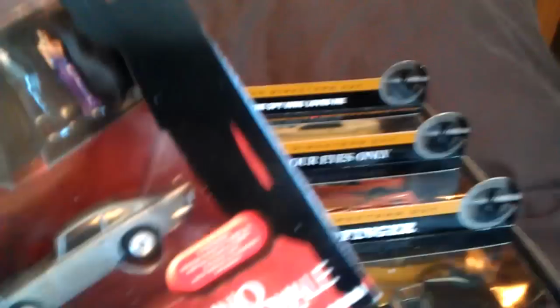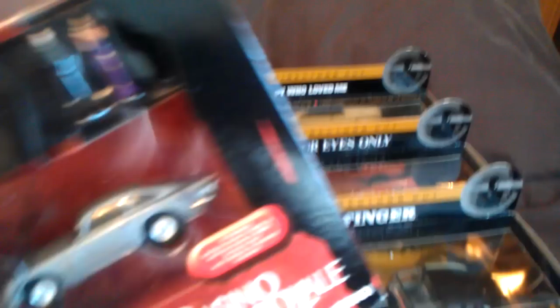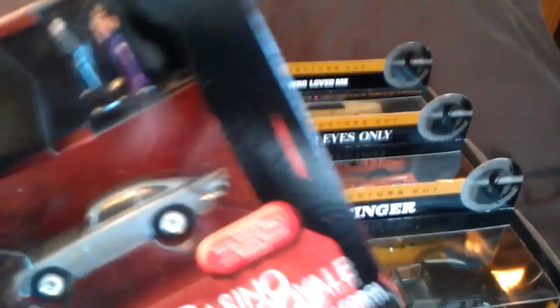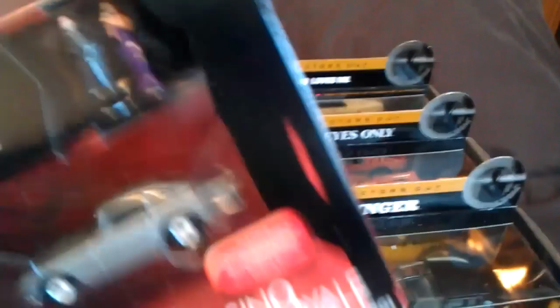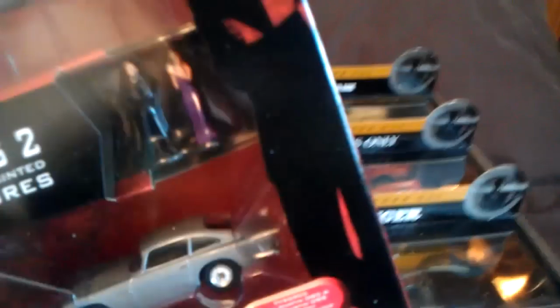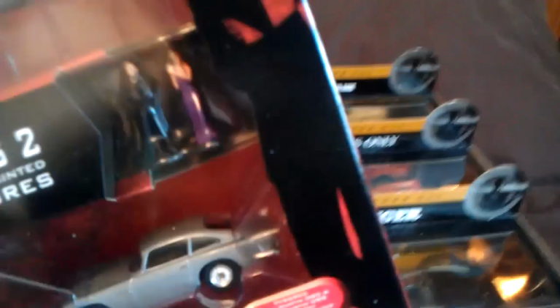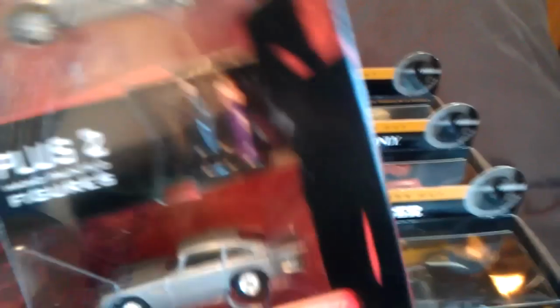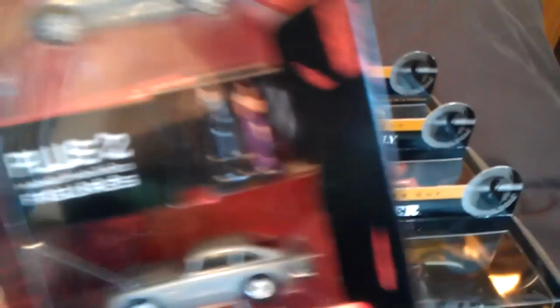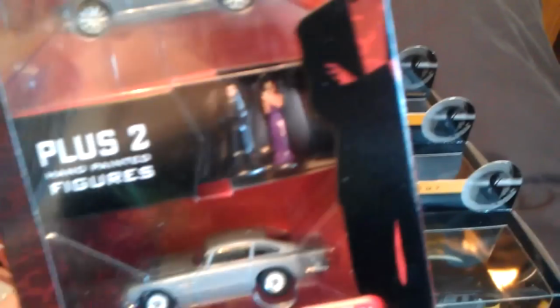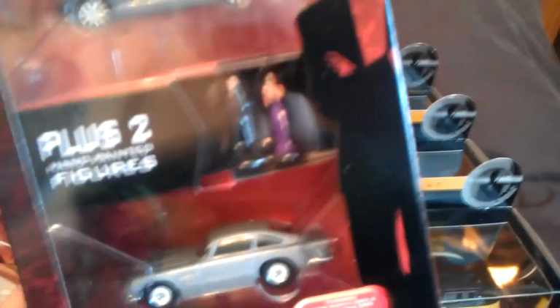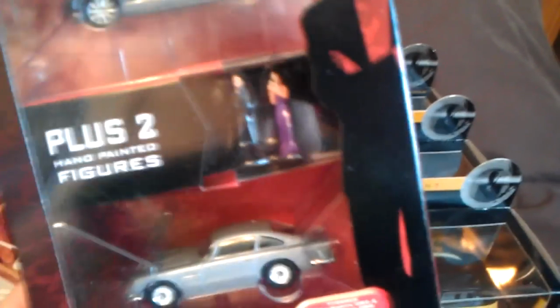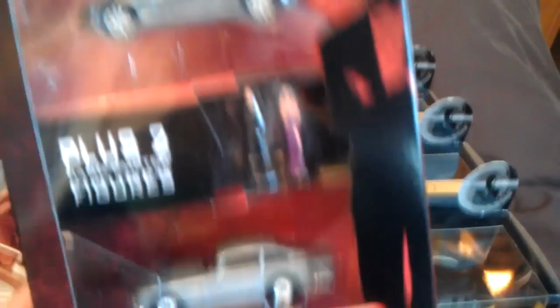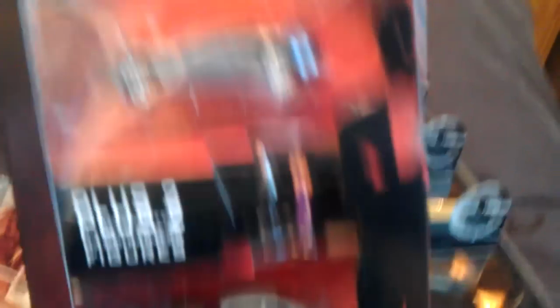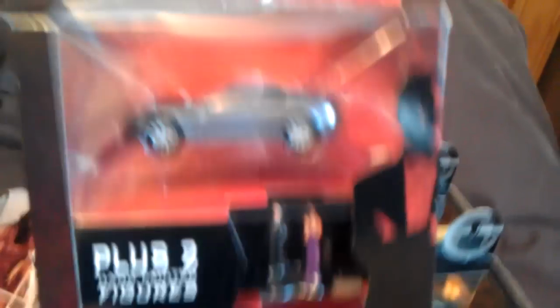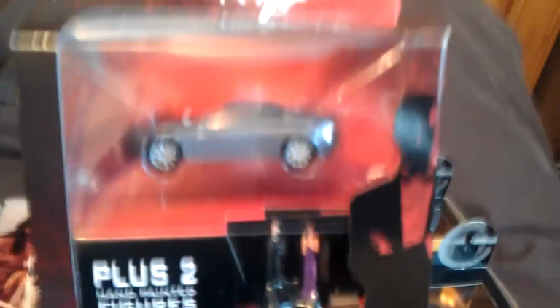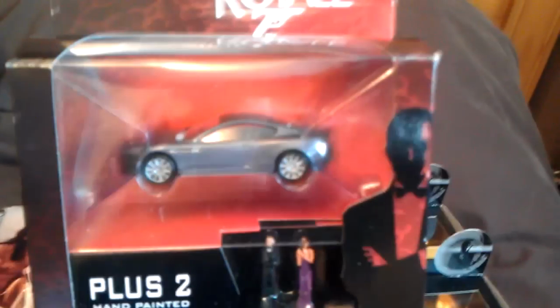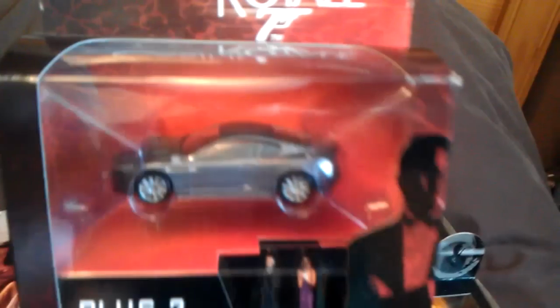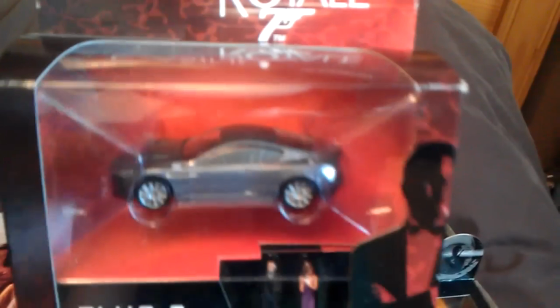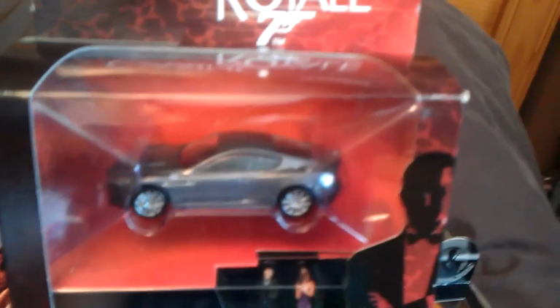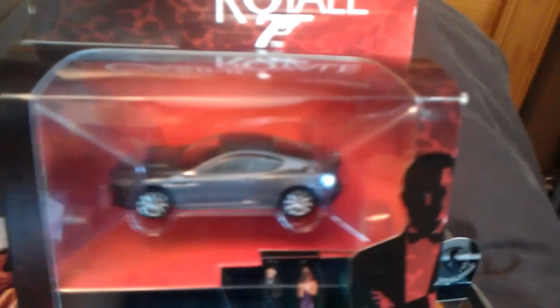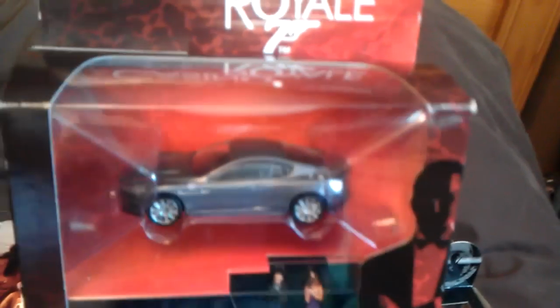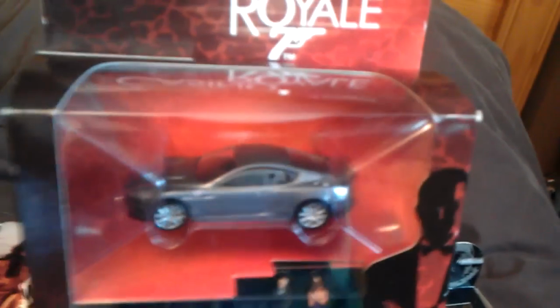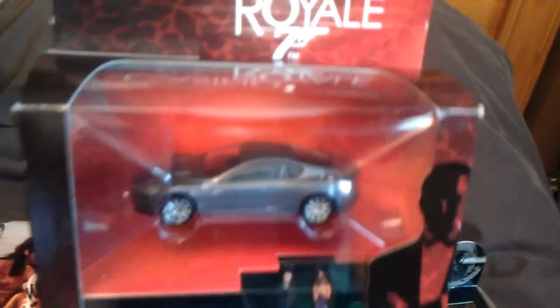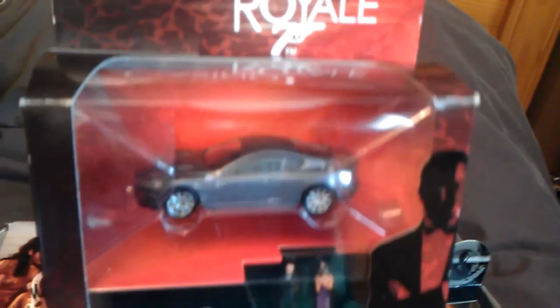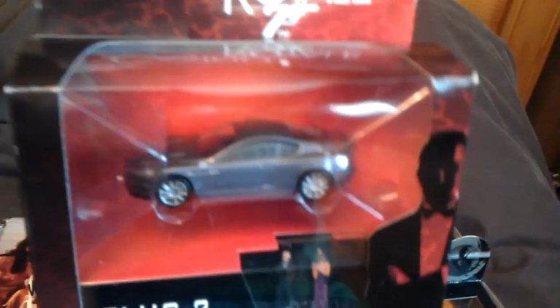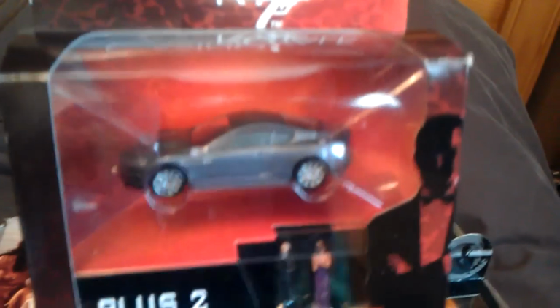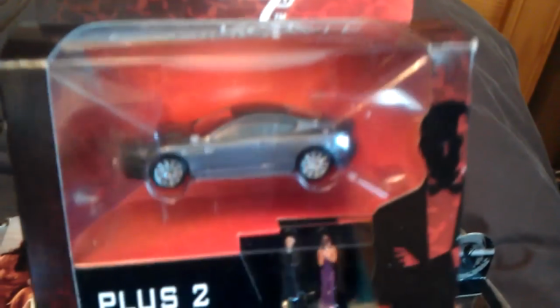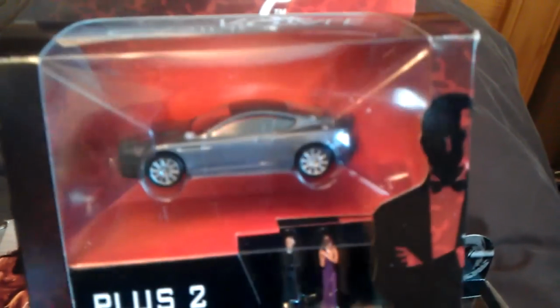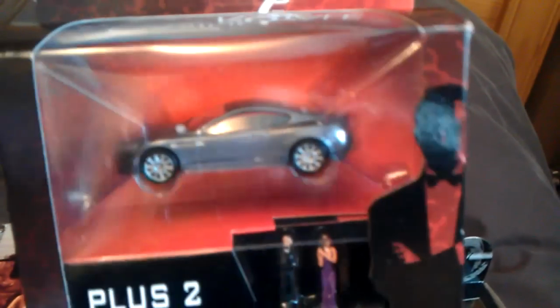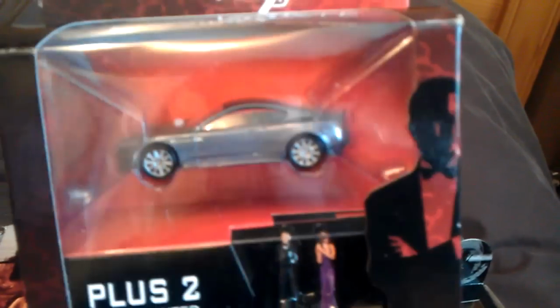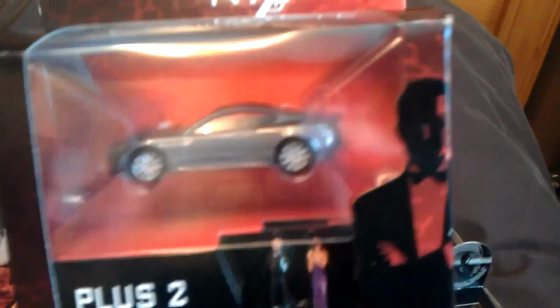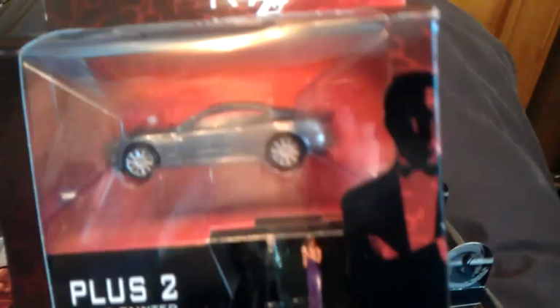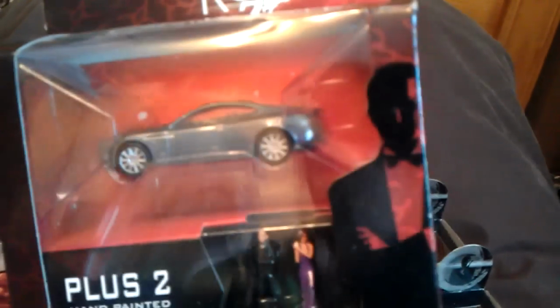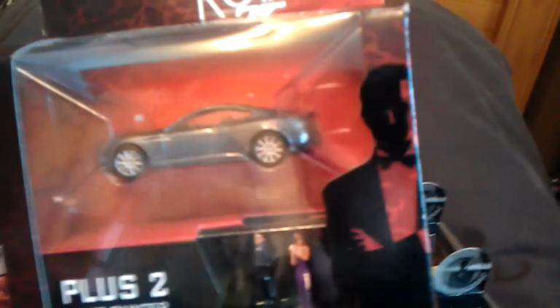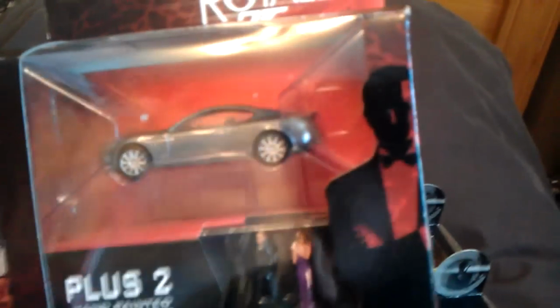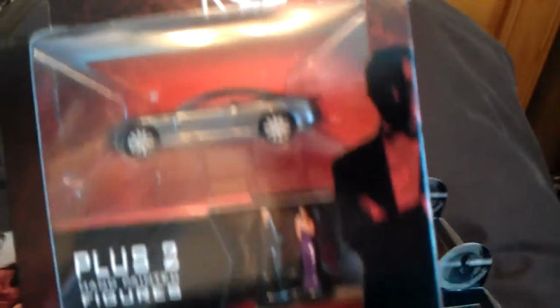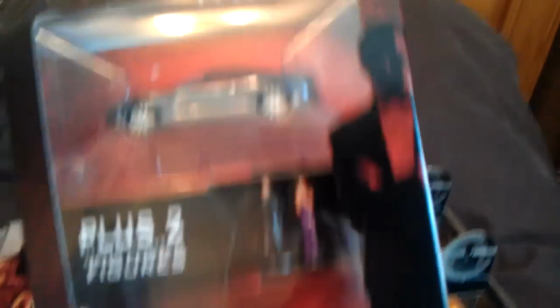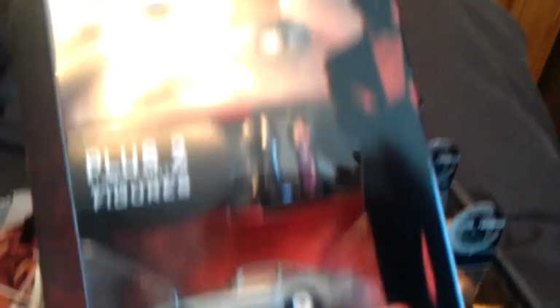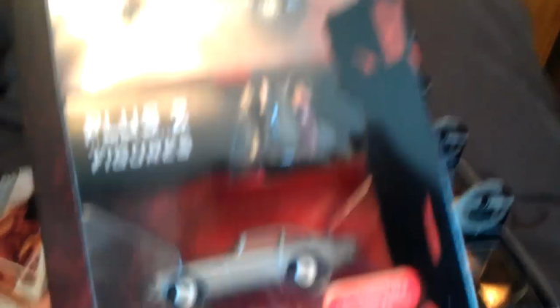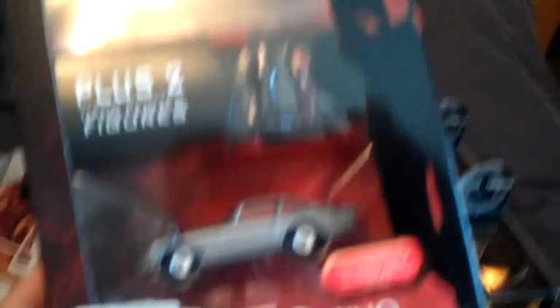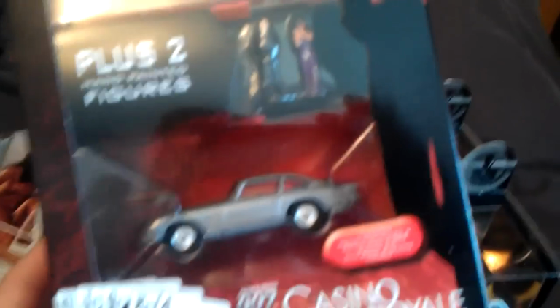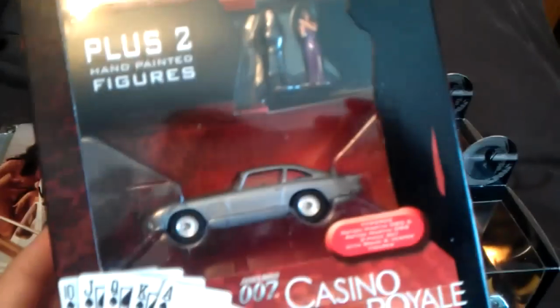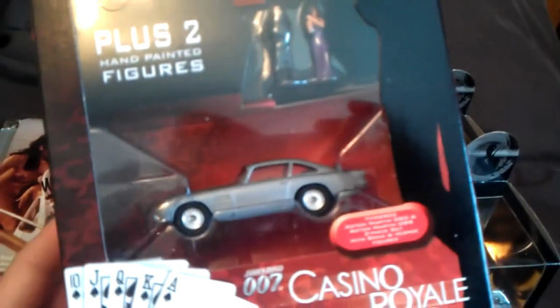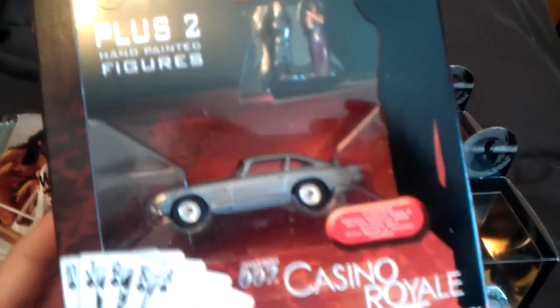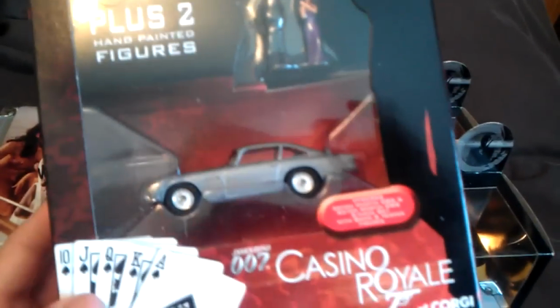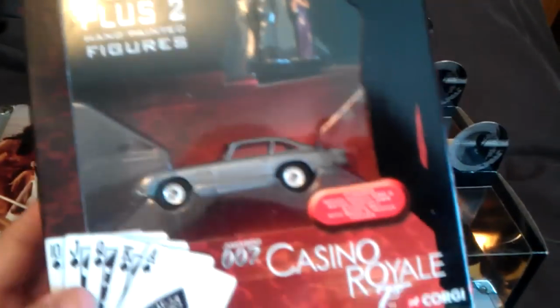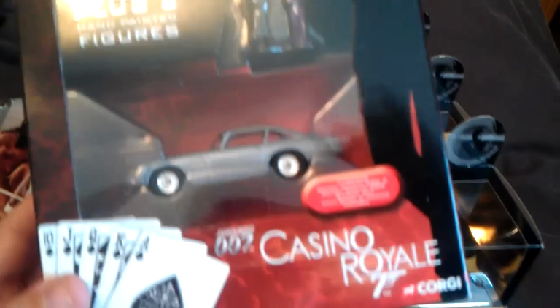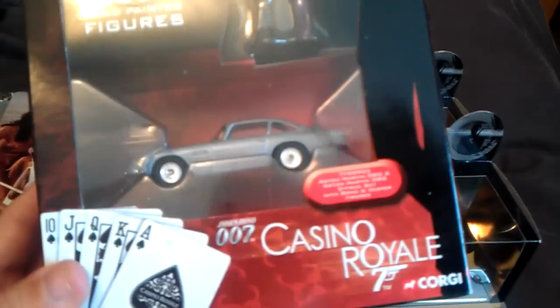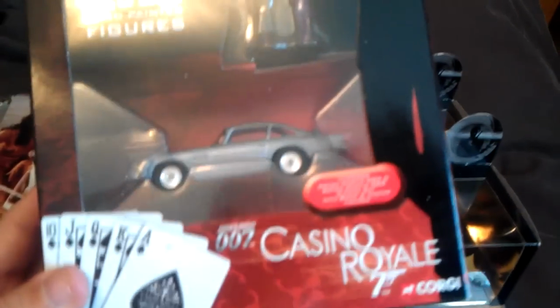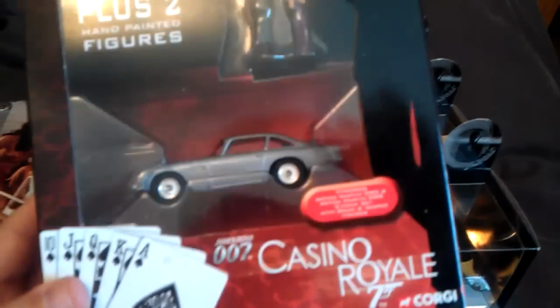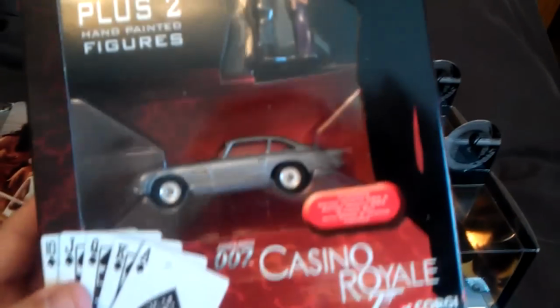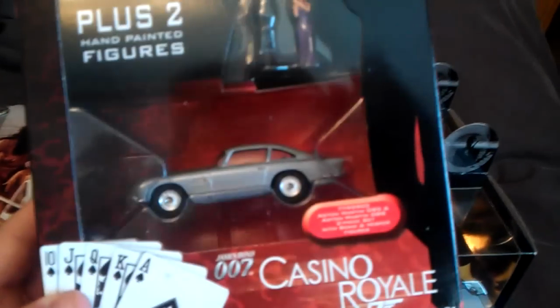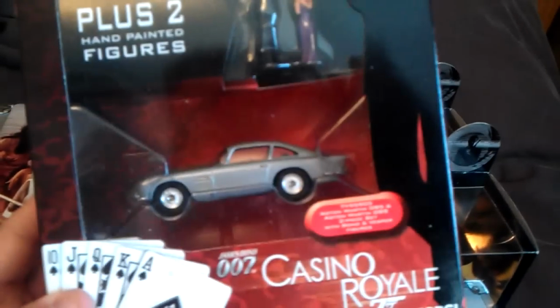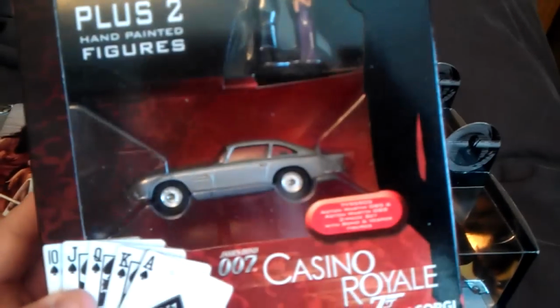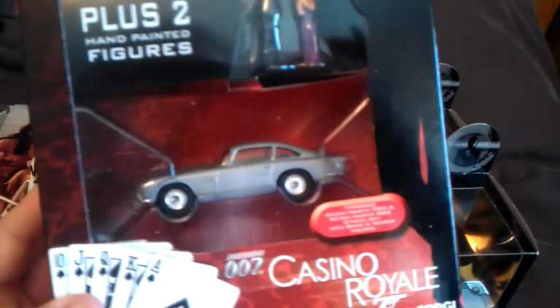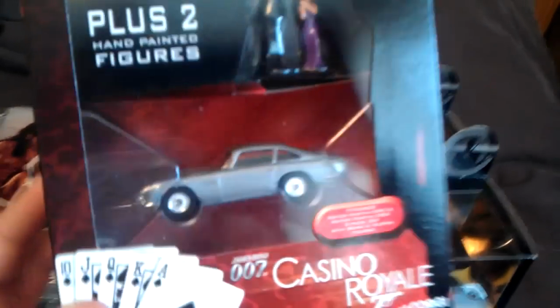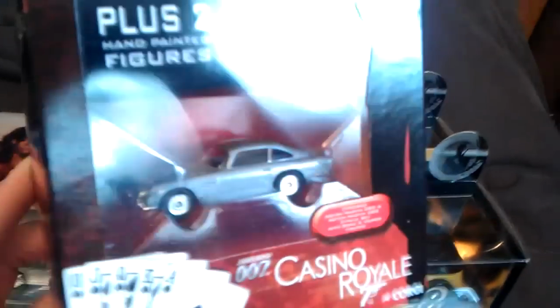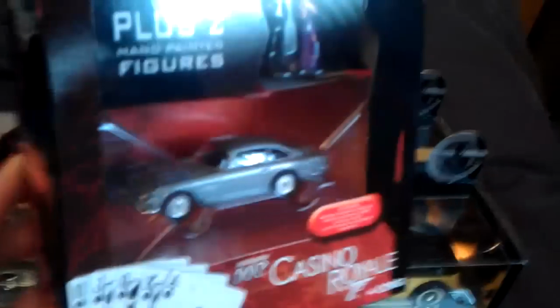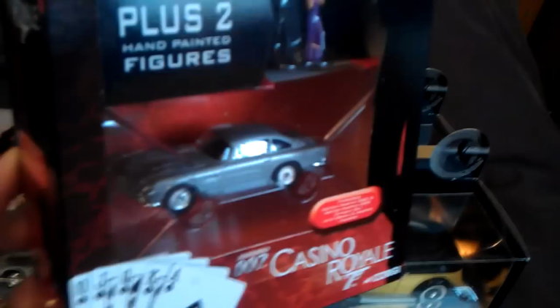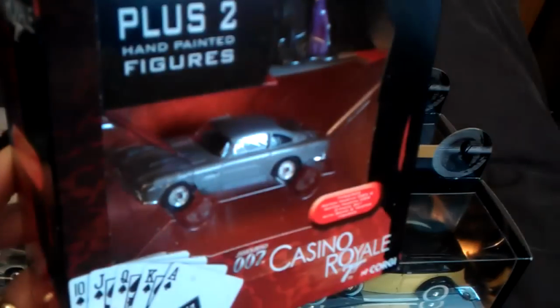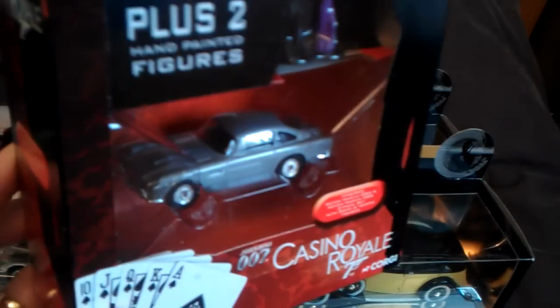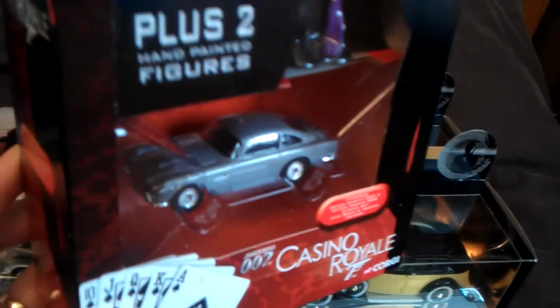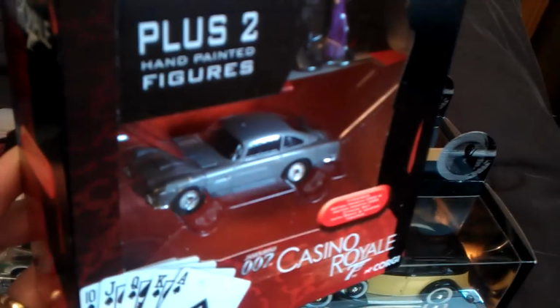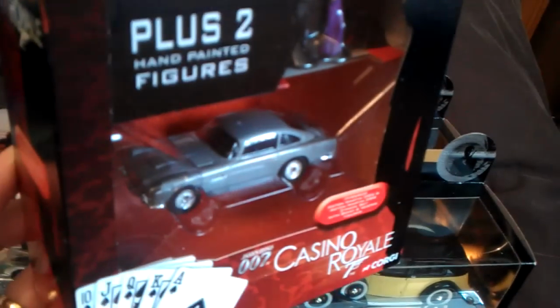Casino Royale — Aston Martin. Two of them. That's the original there.